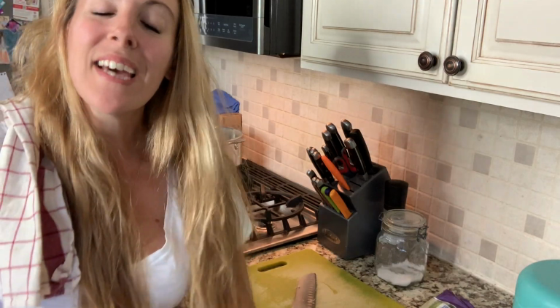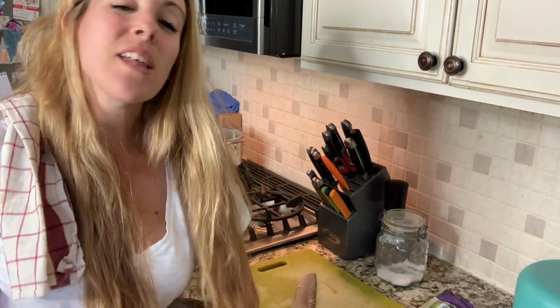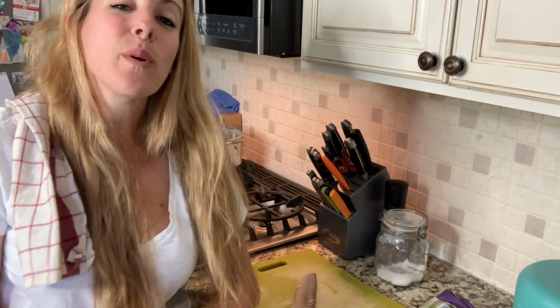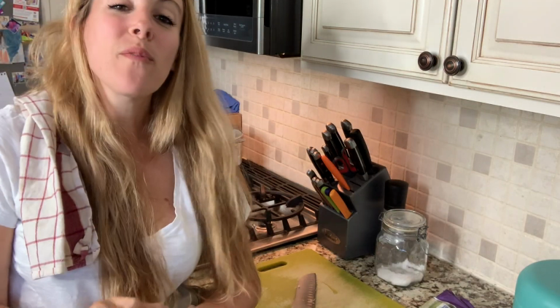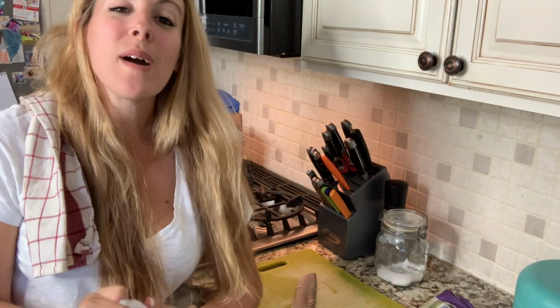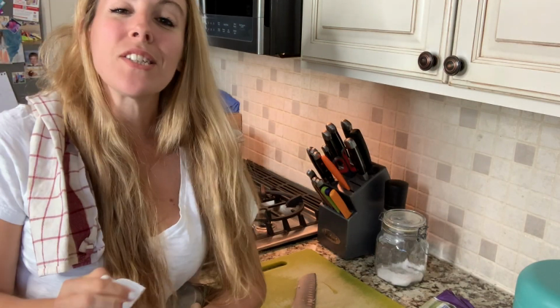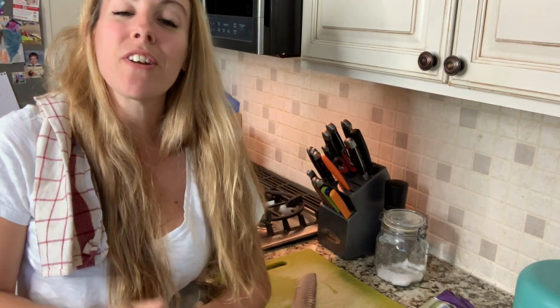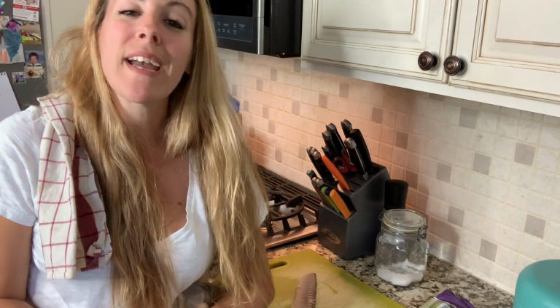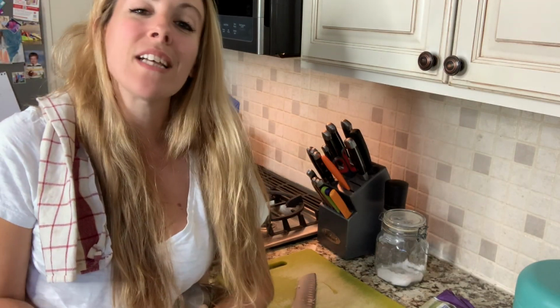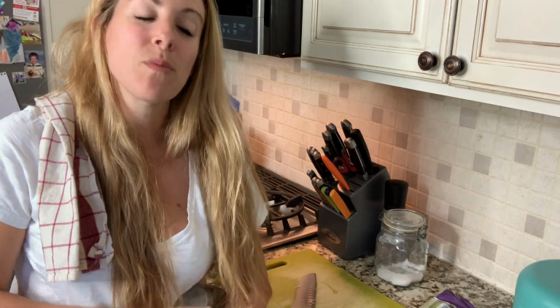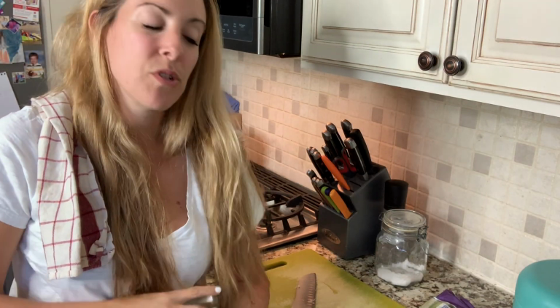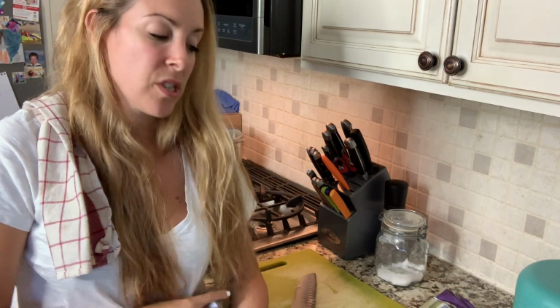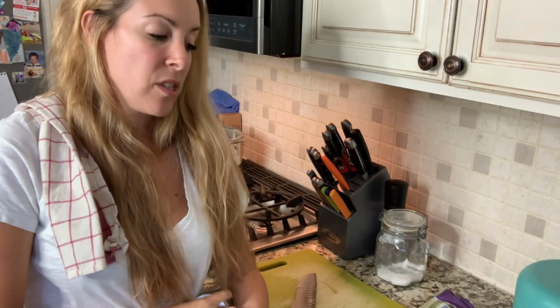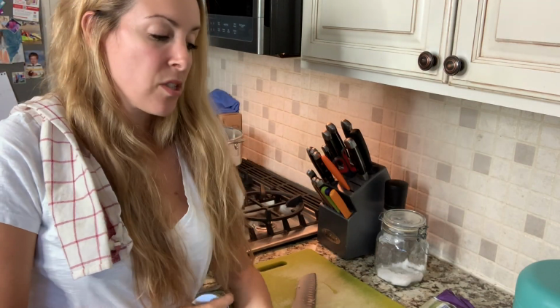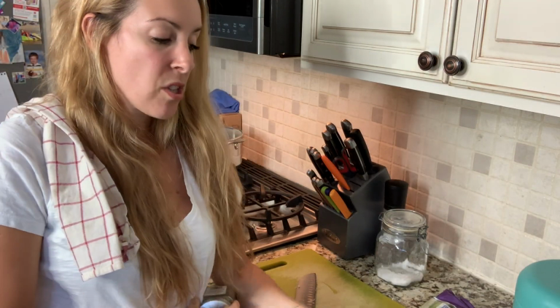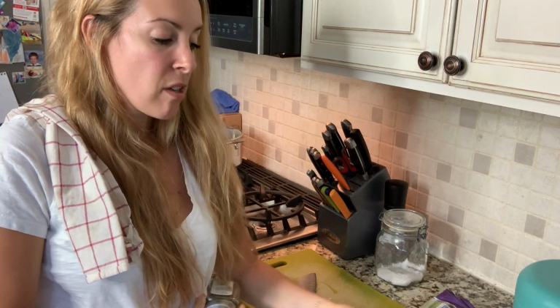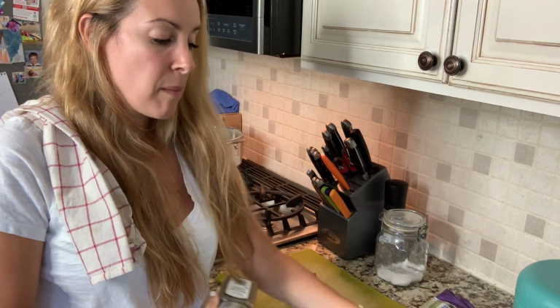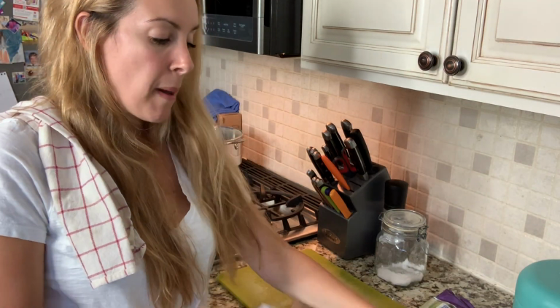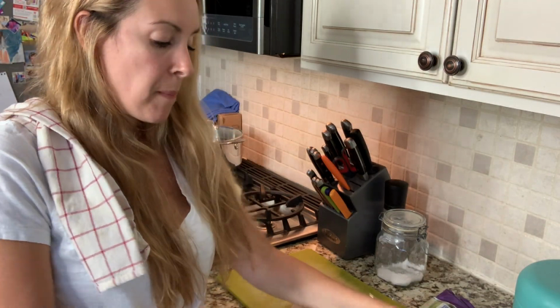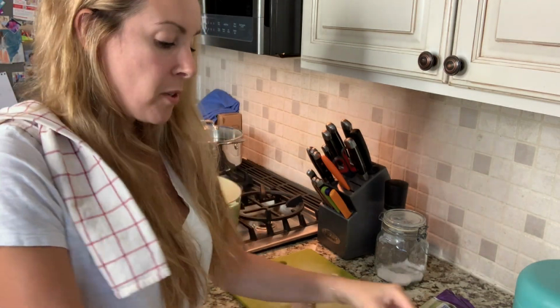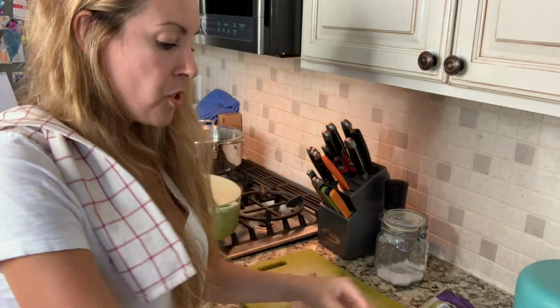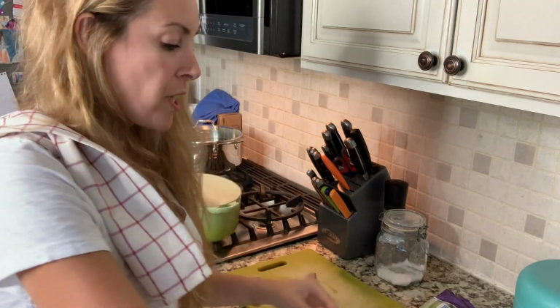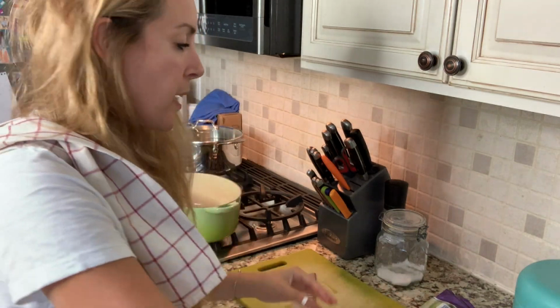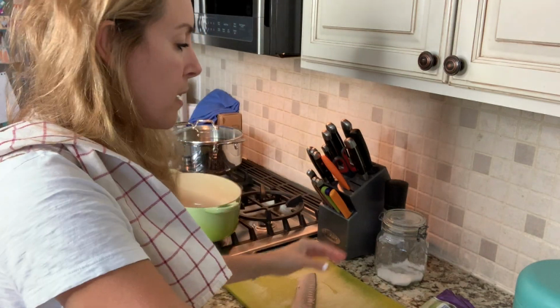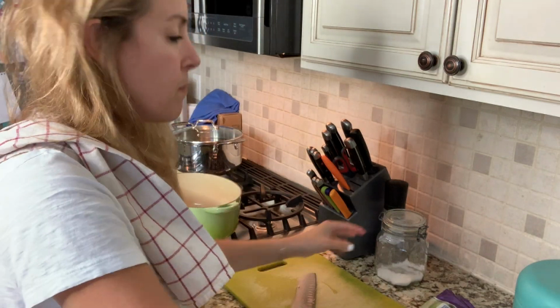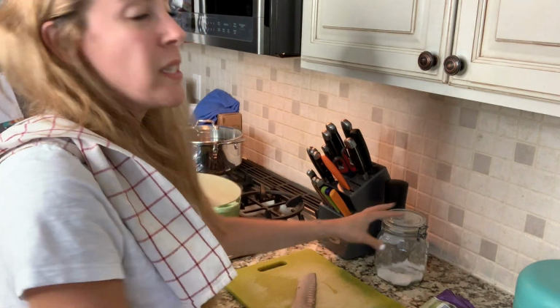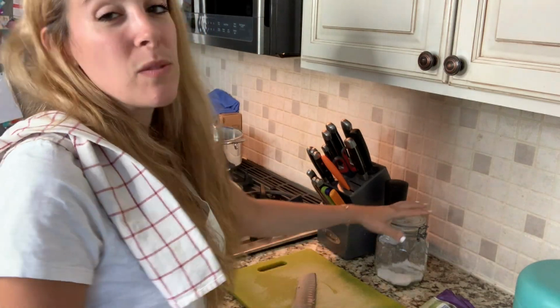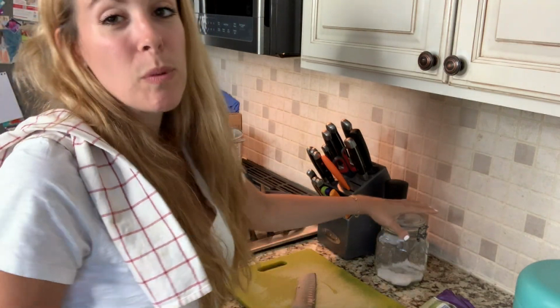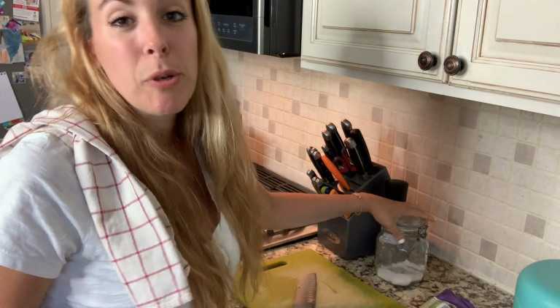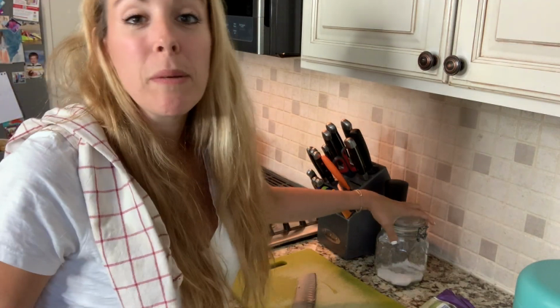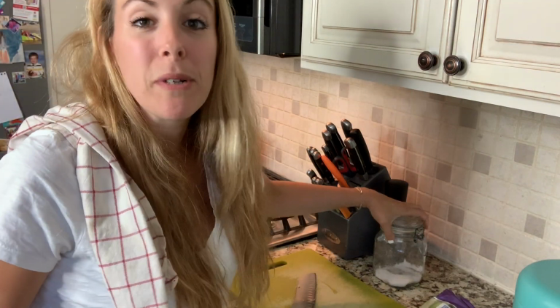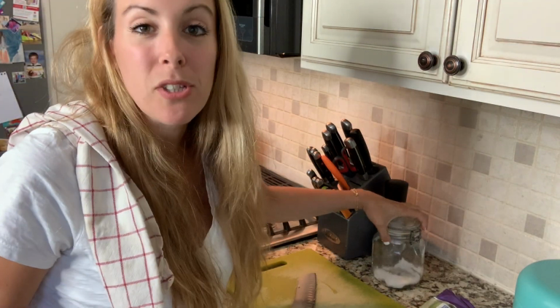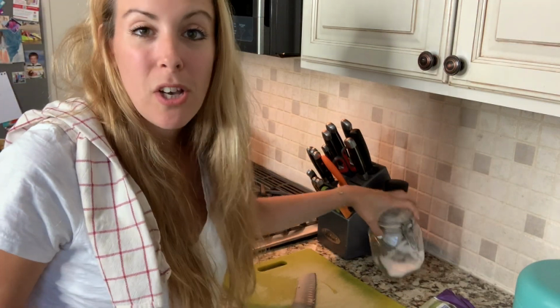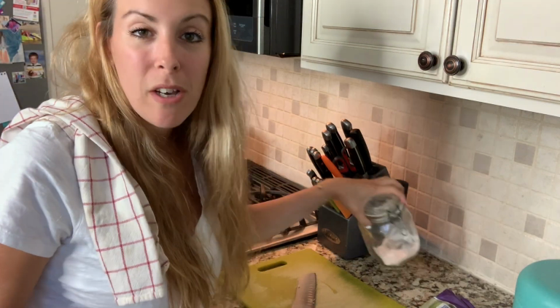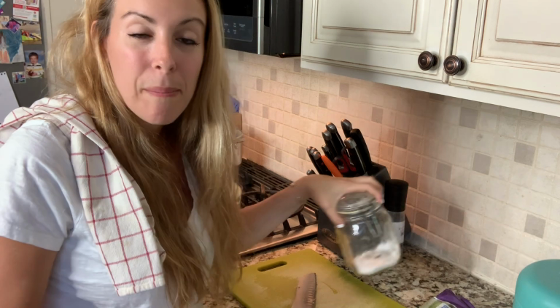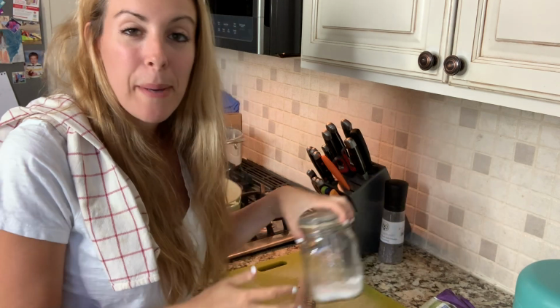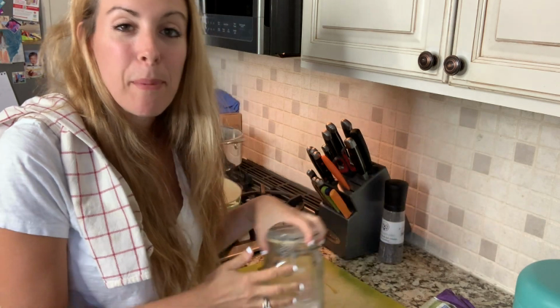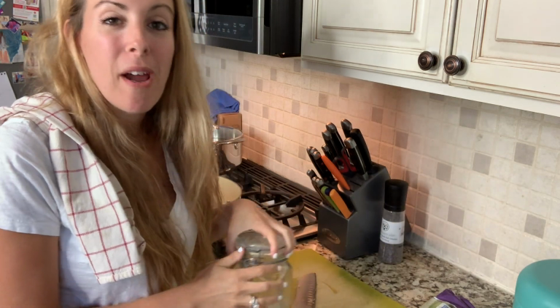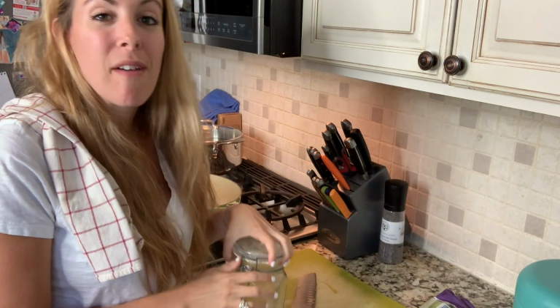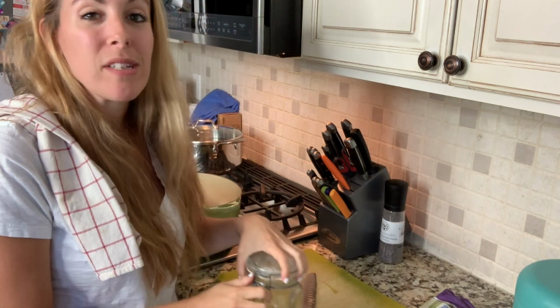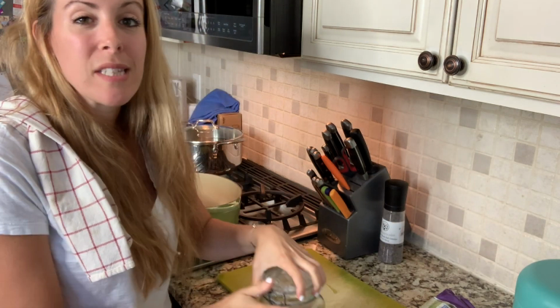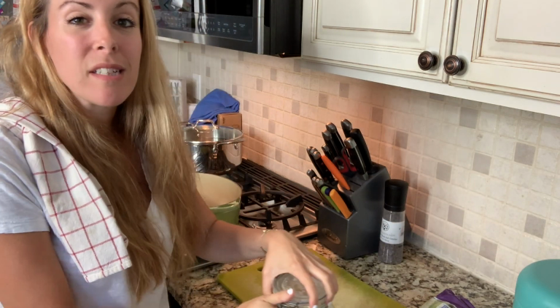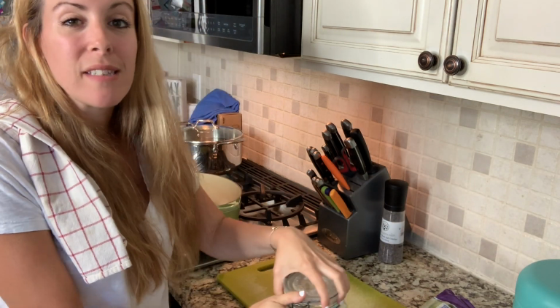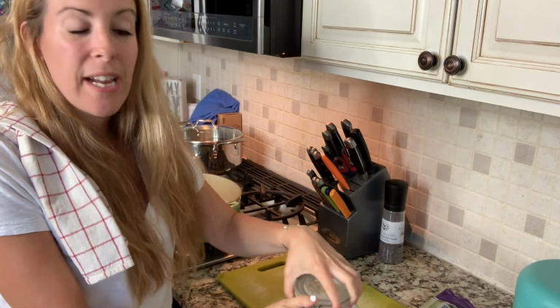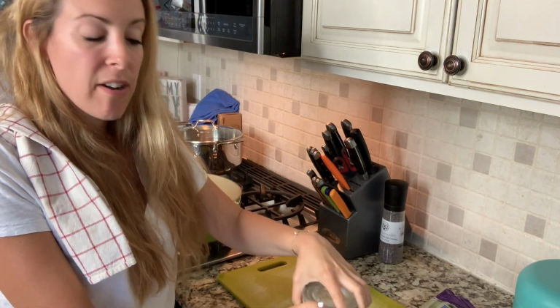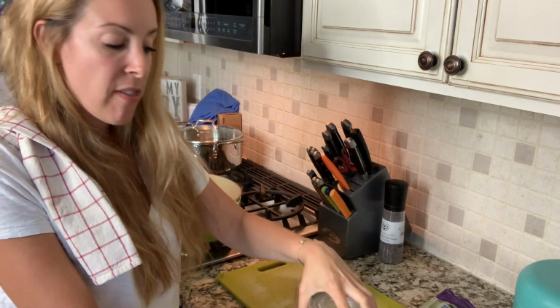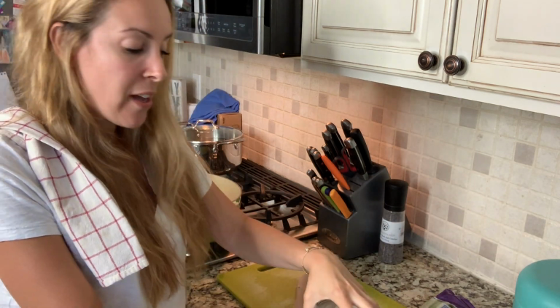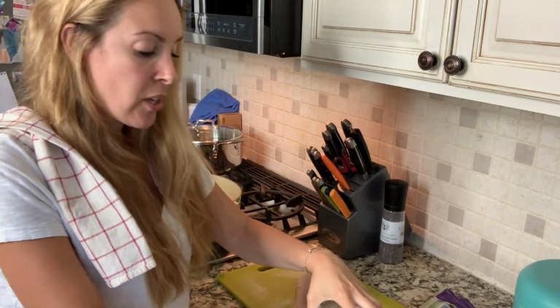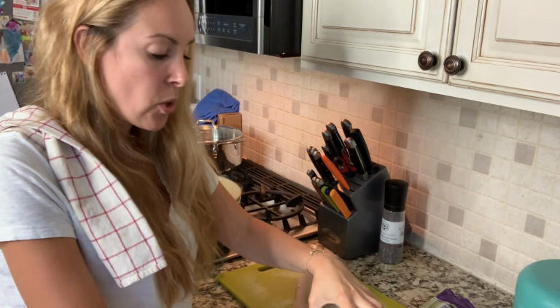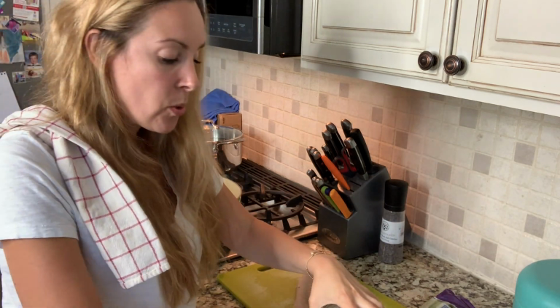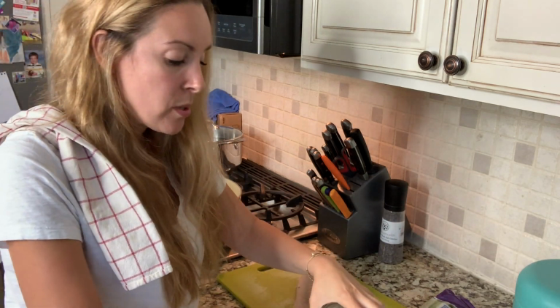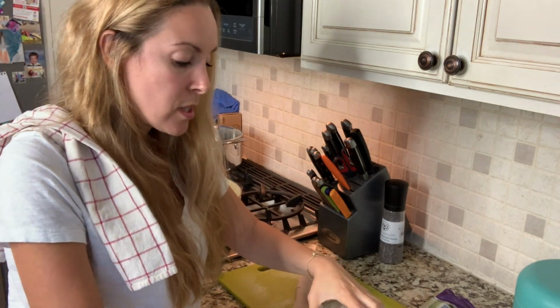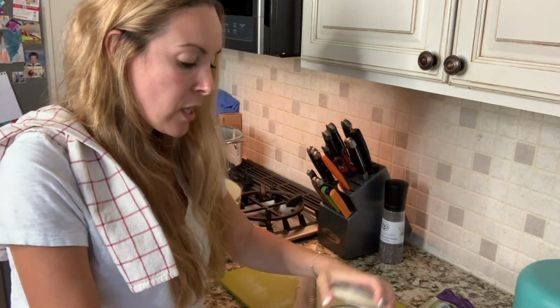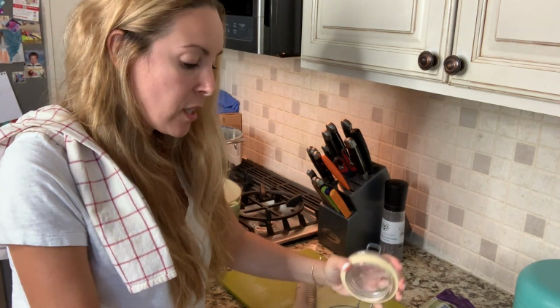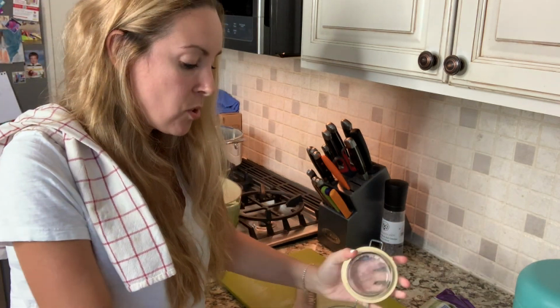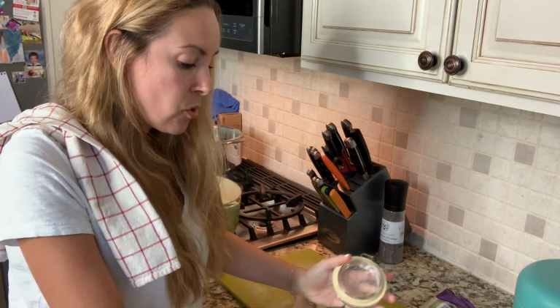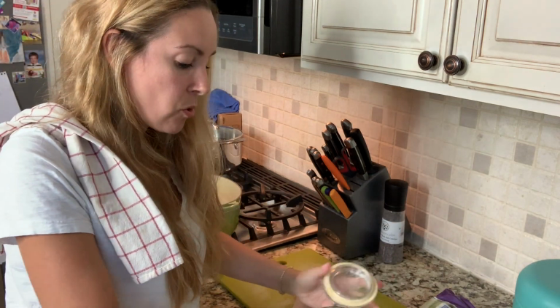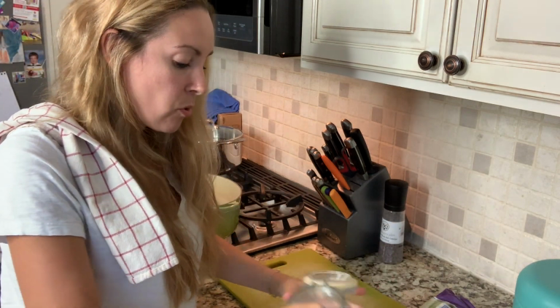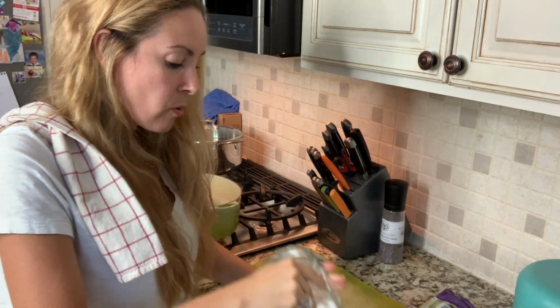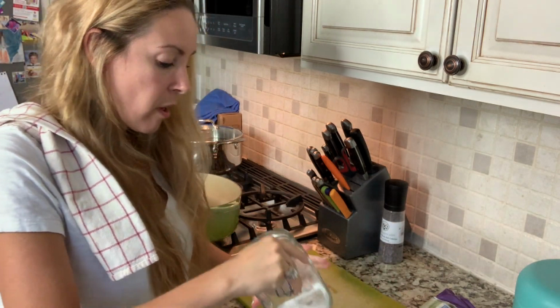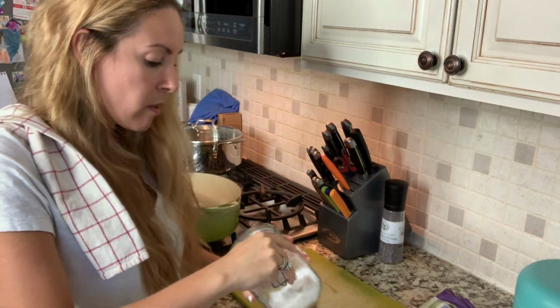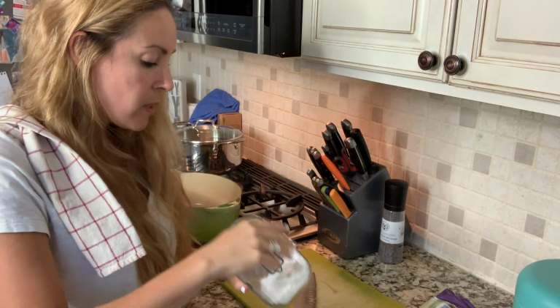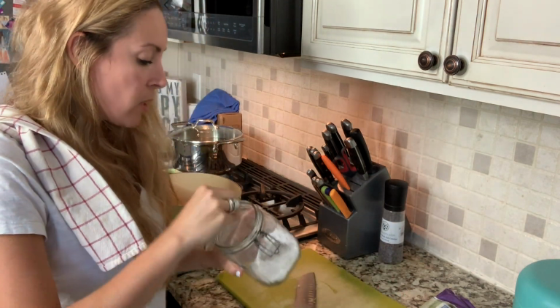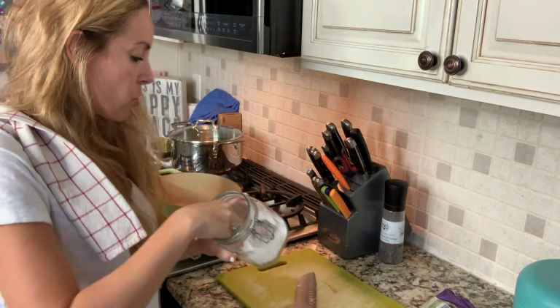Now that we've washed our hands, we're just gonna salt and pepper the chicken because we pretty much salt and pepper every single layer that goes into our dish.